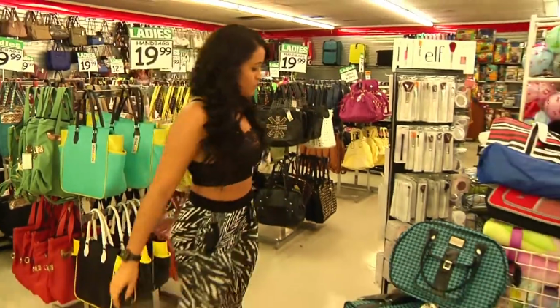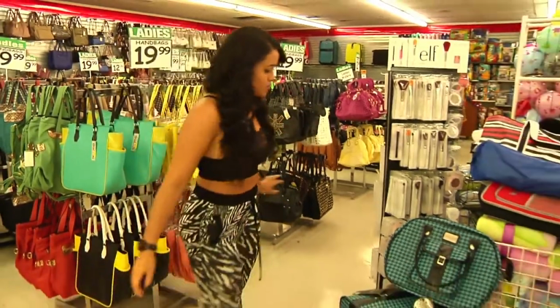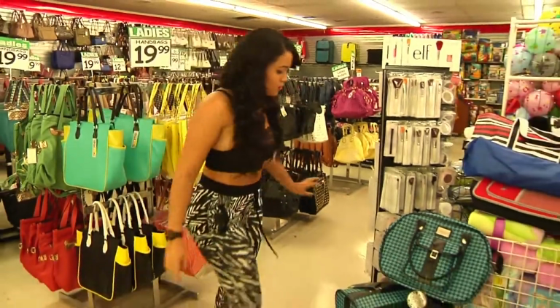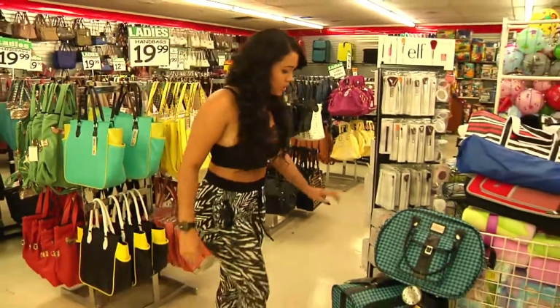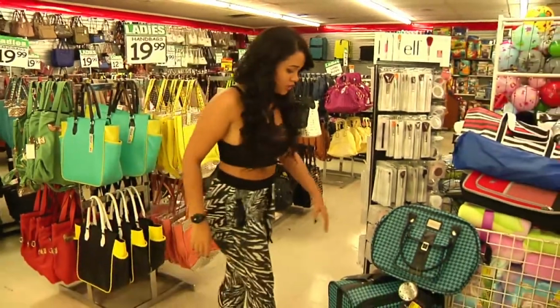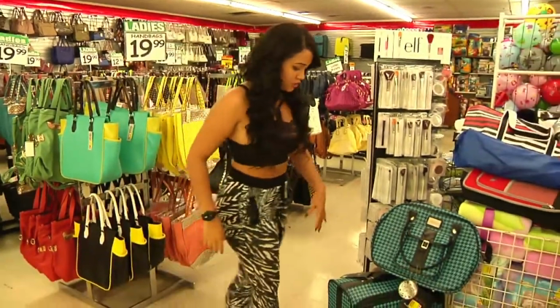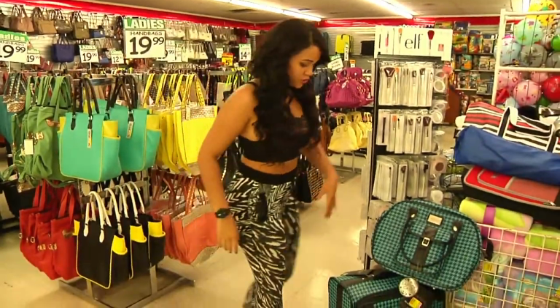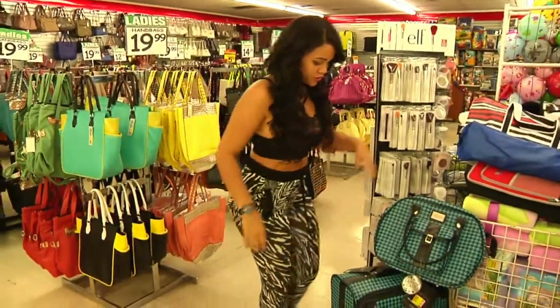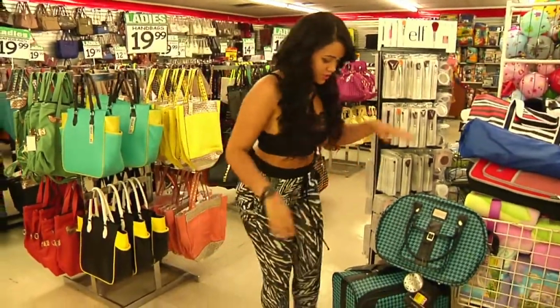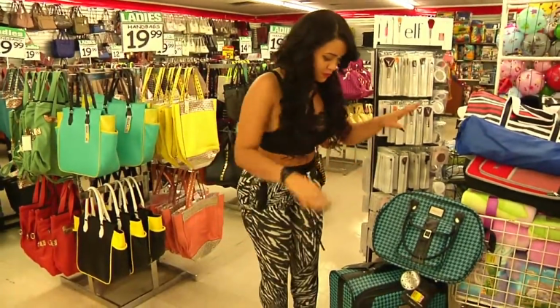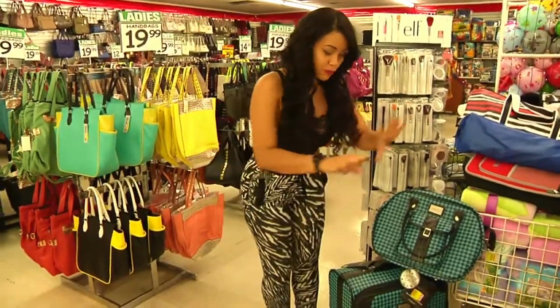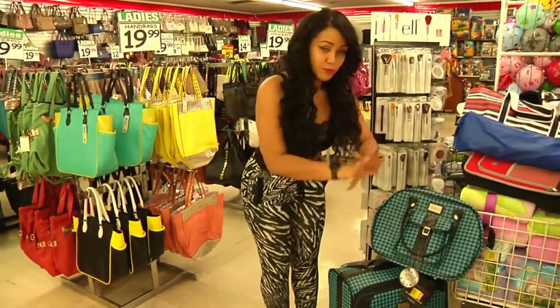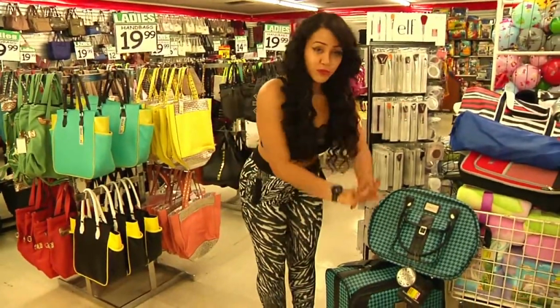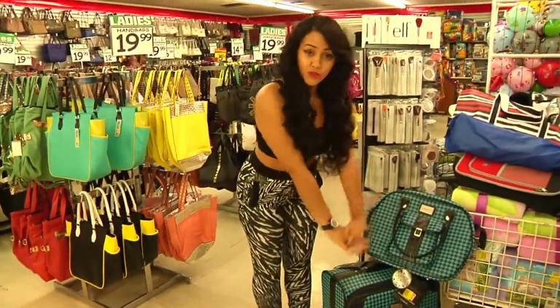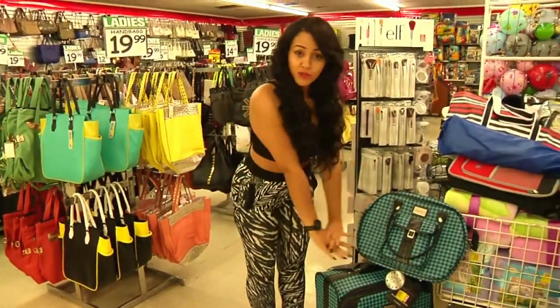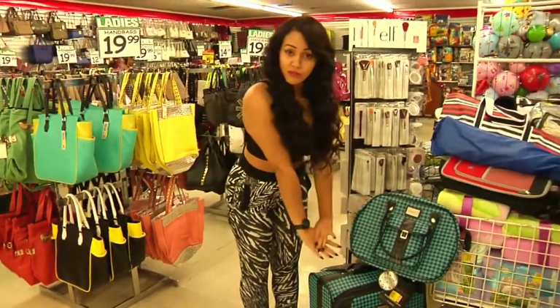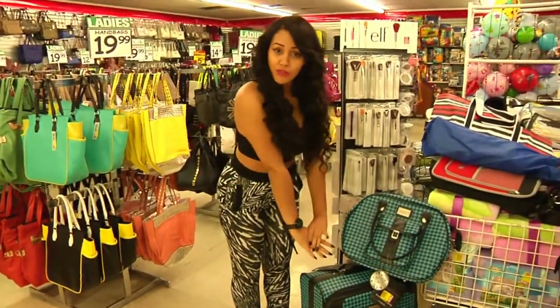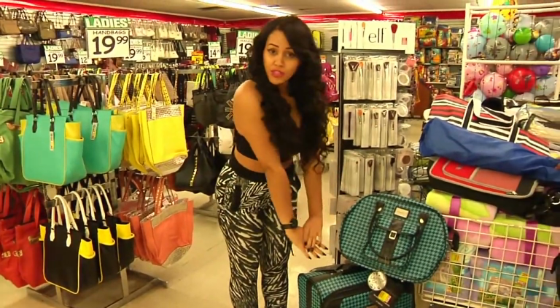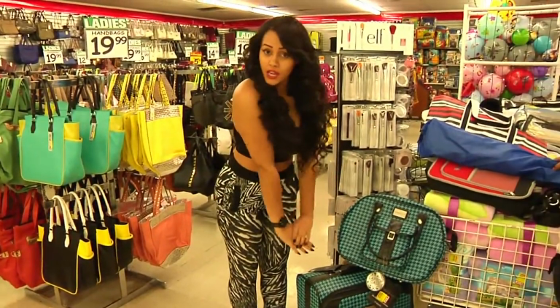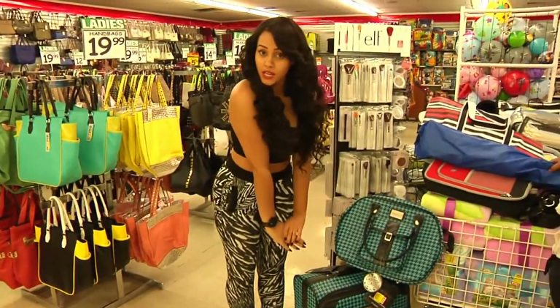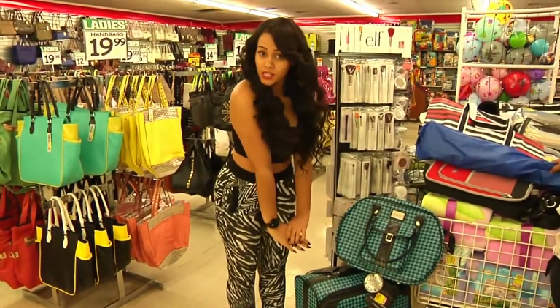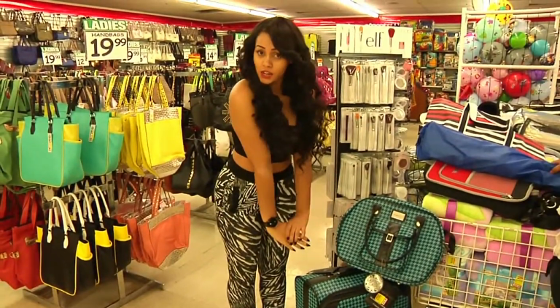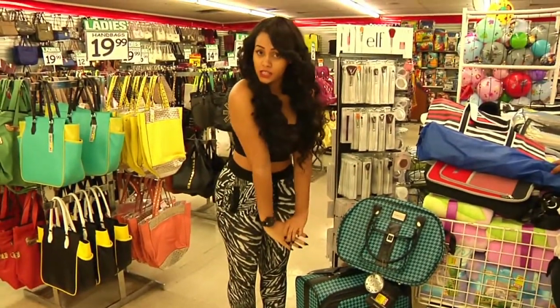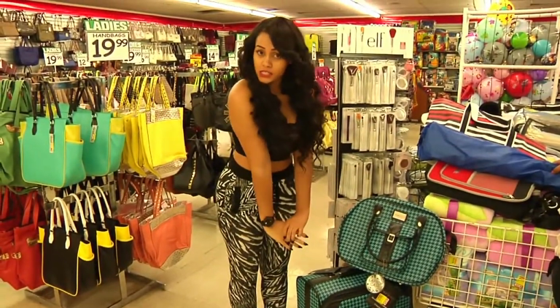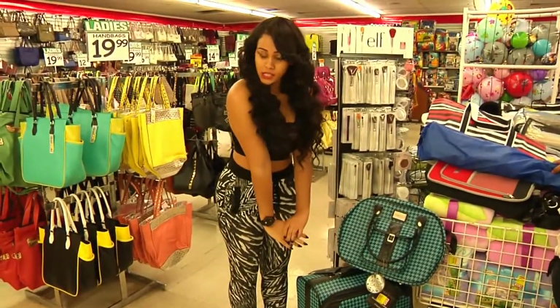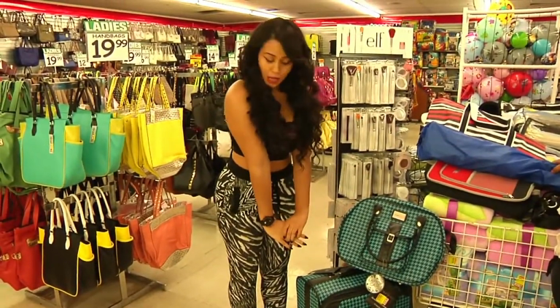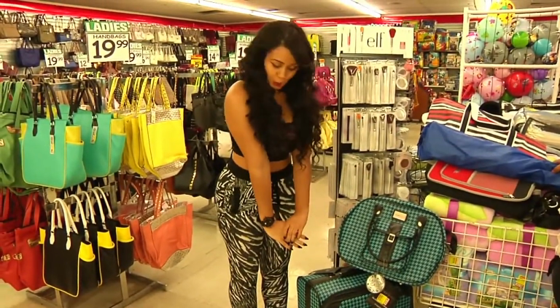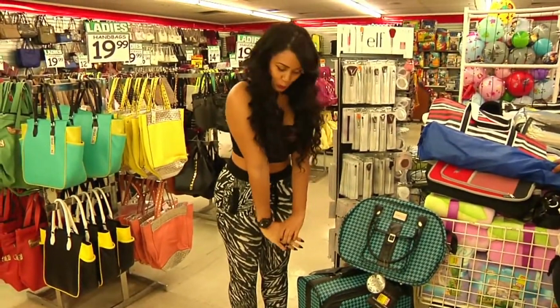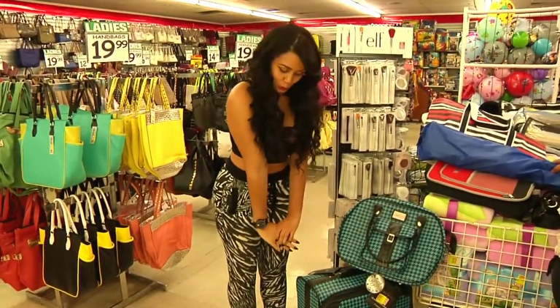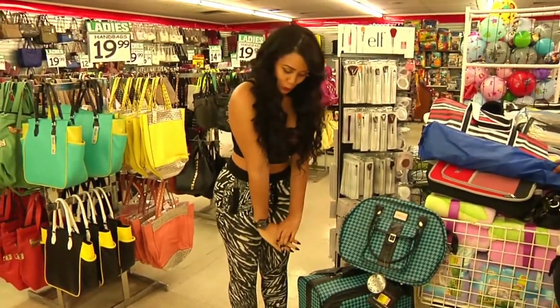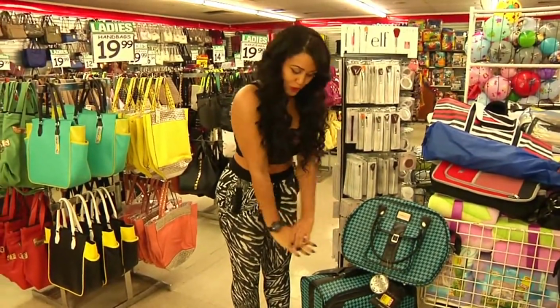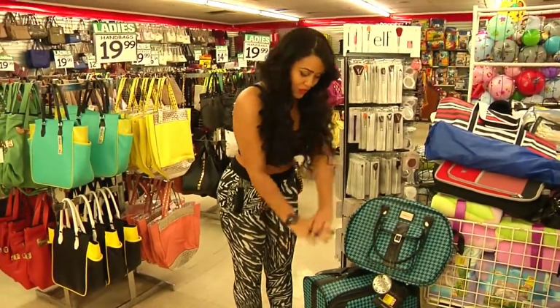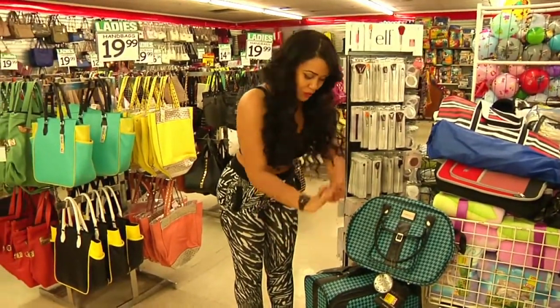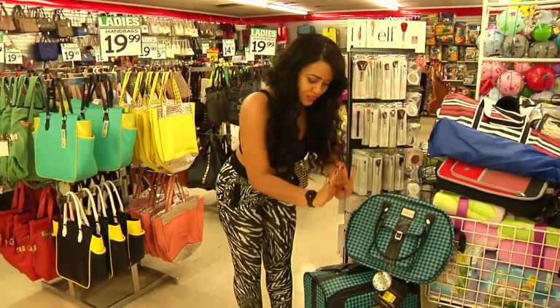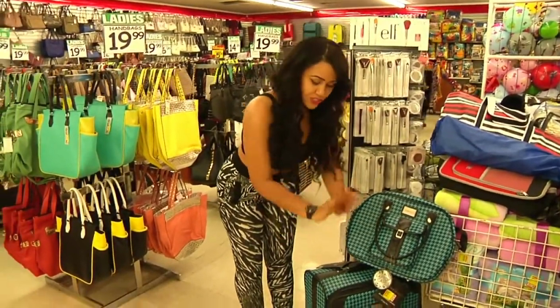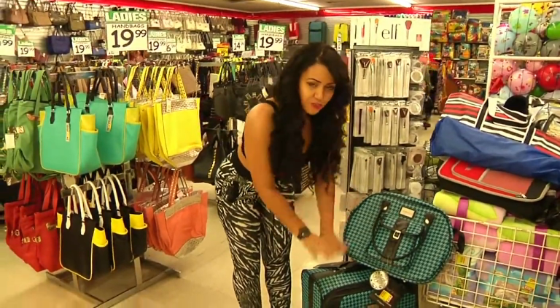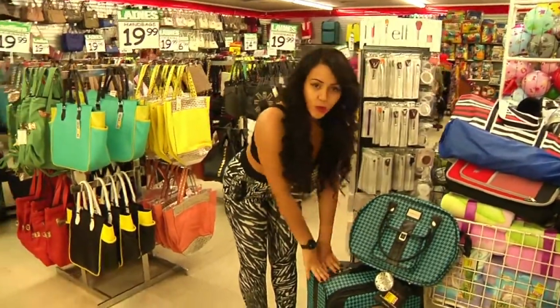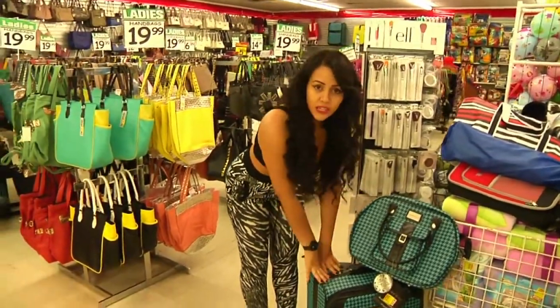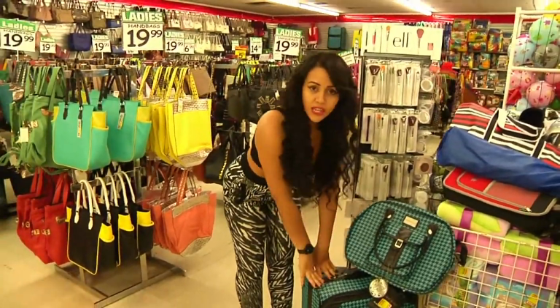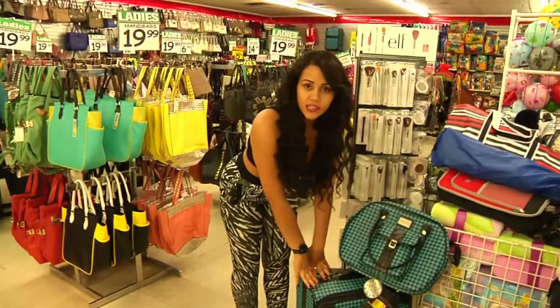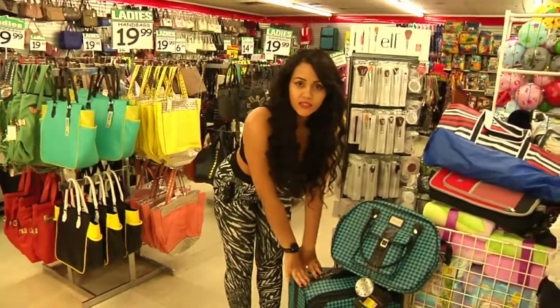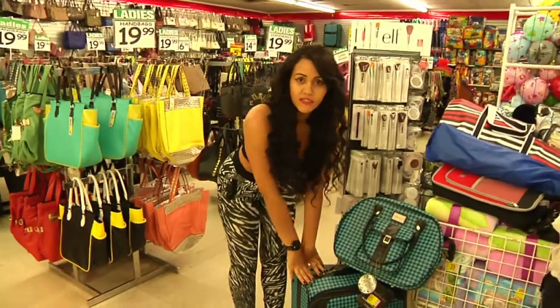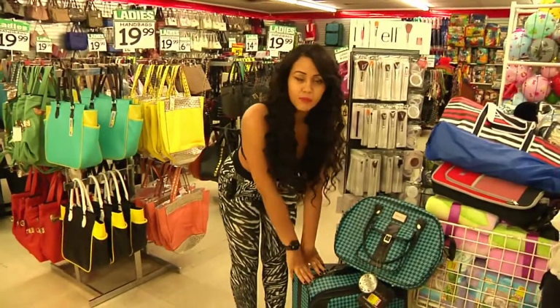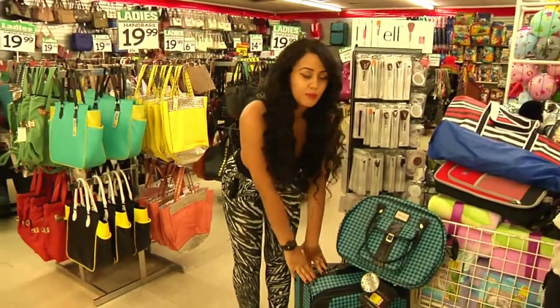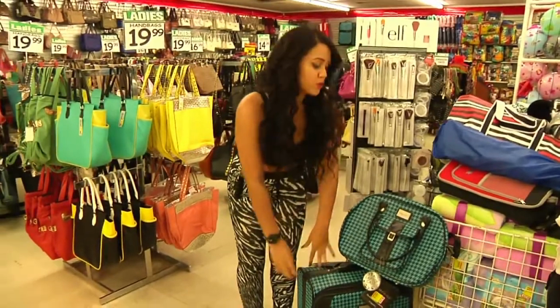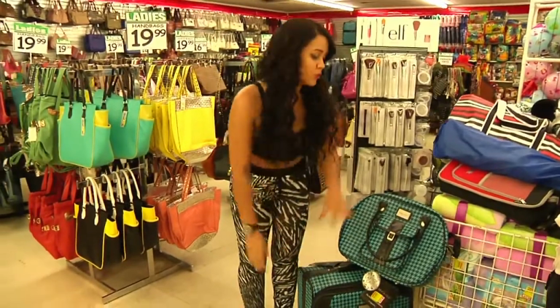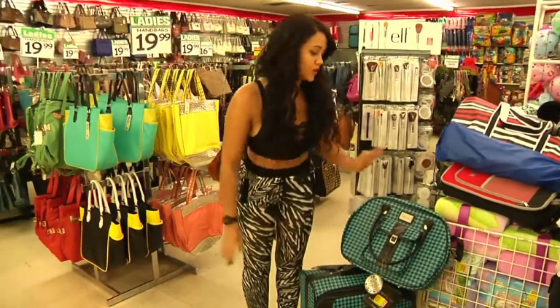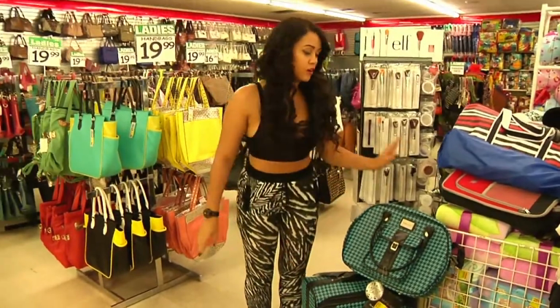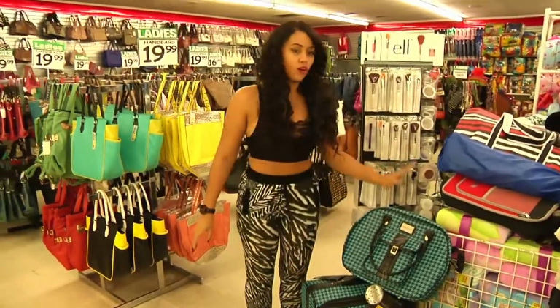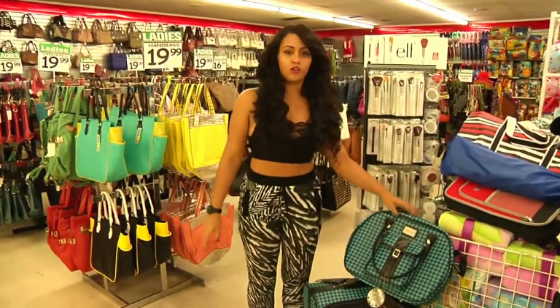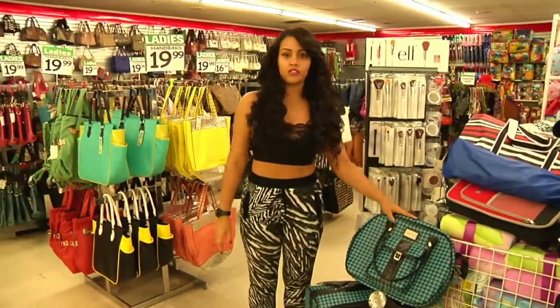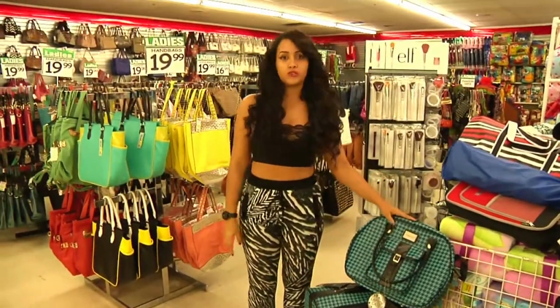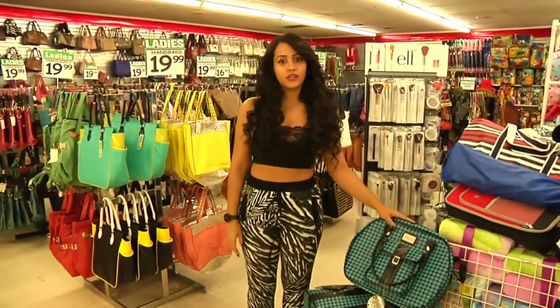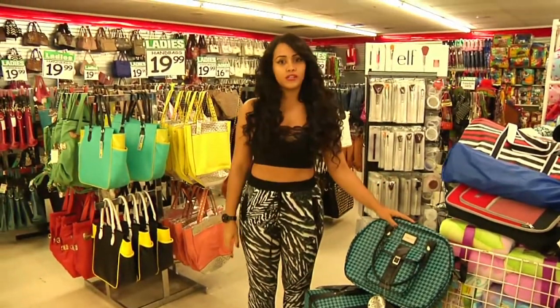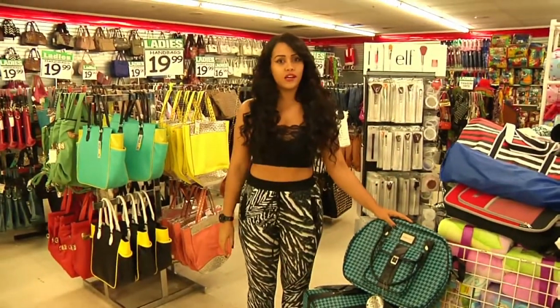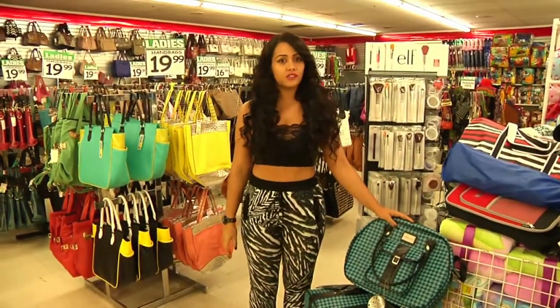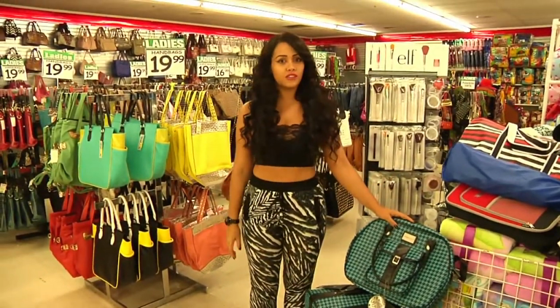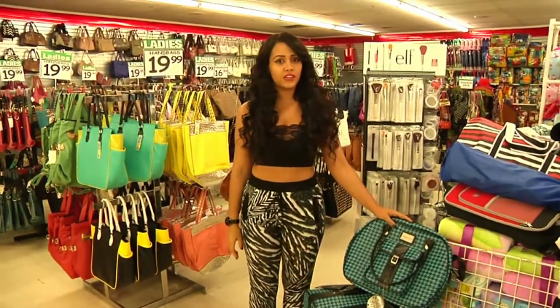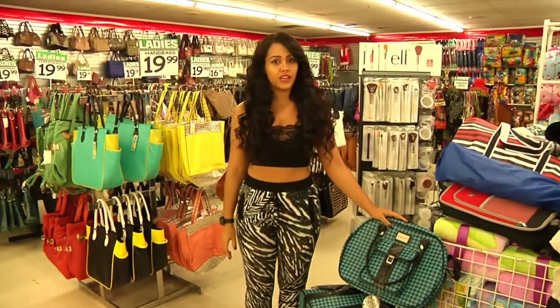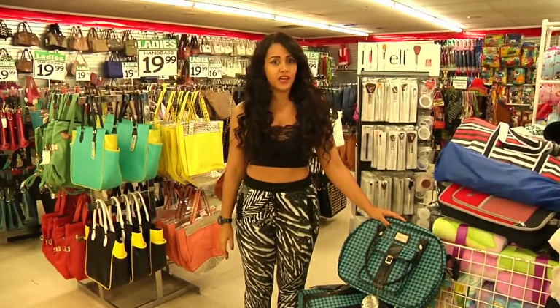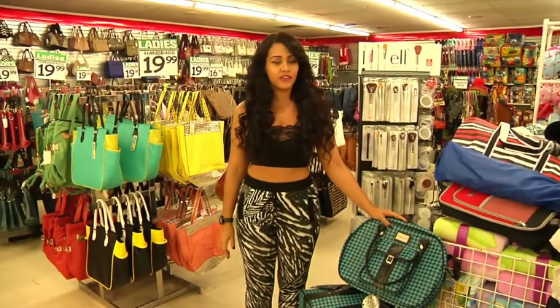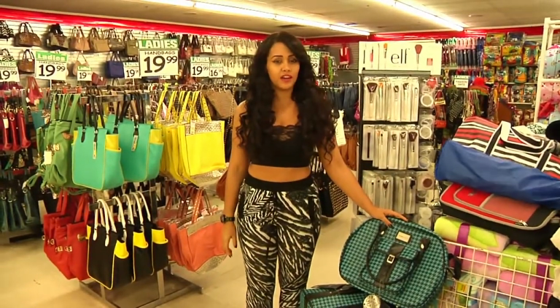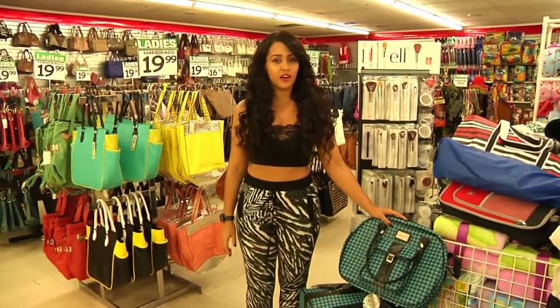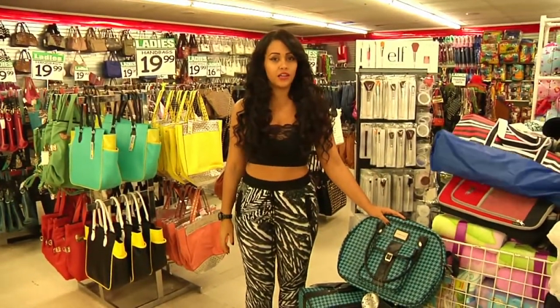Here you see my beautiful luggage ensemble, which is $40 for the big one, and only $20 for the carry-on.